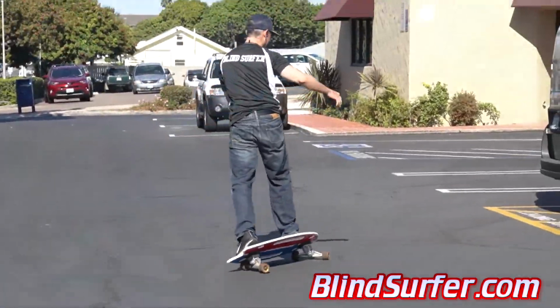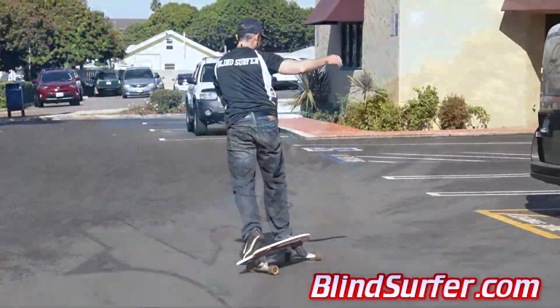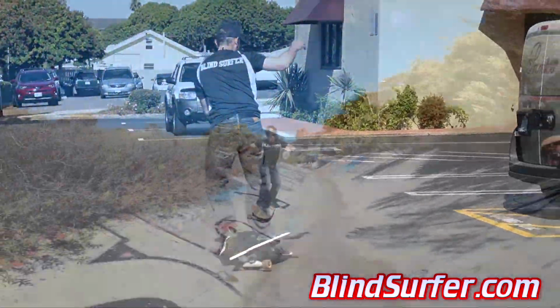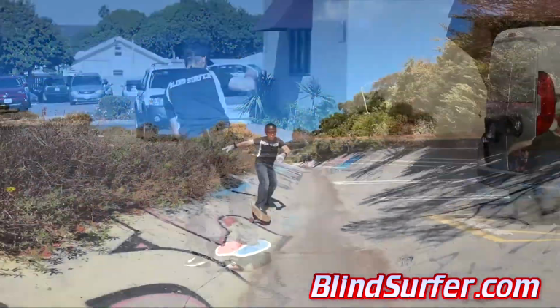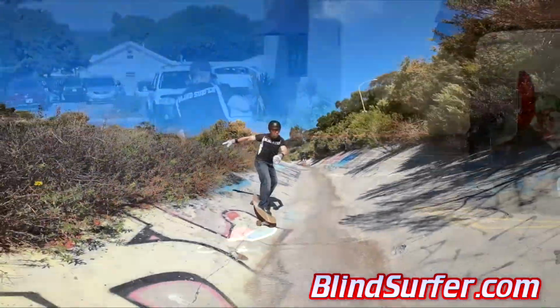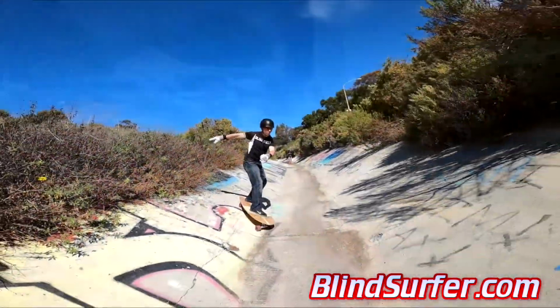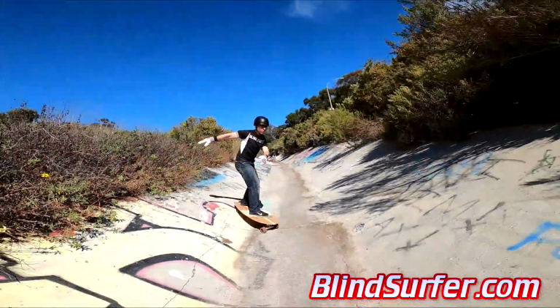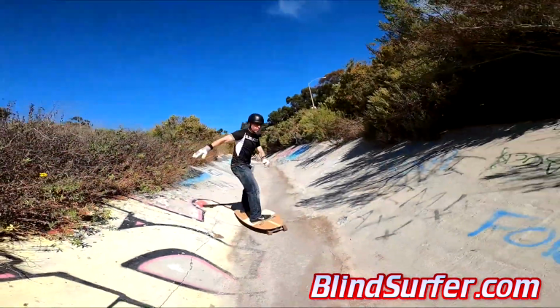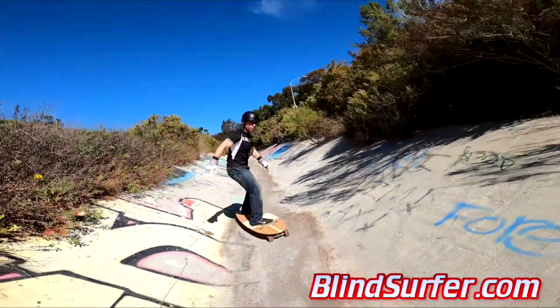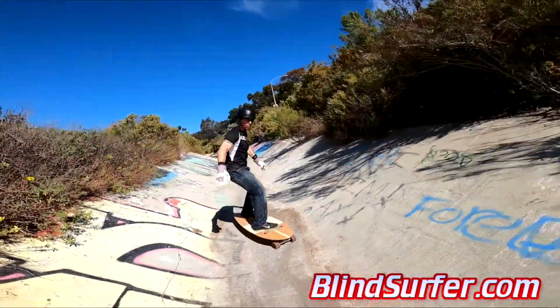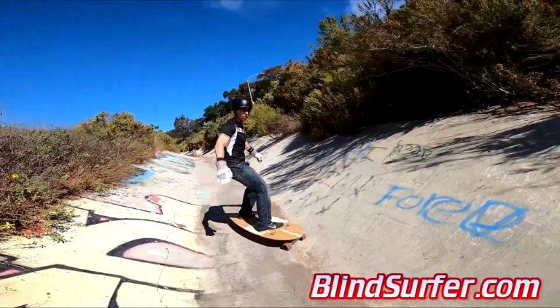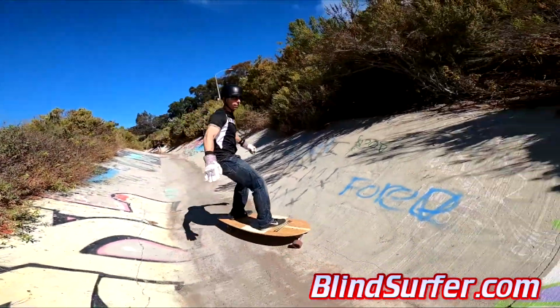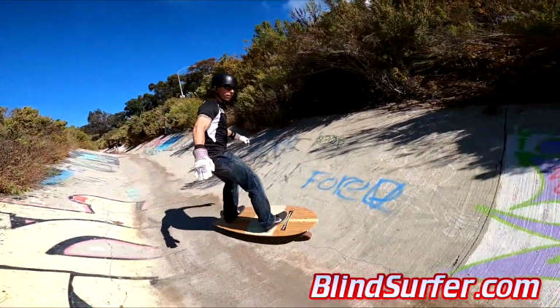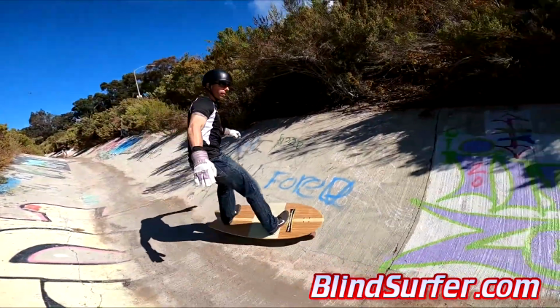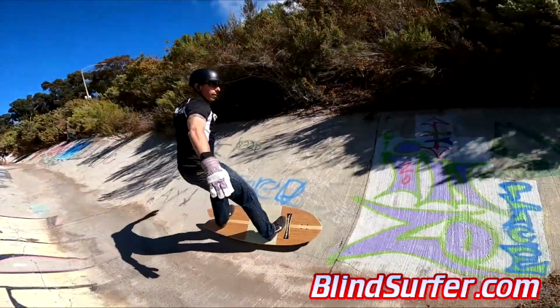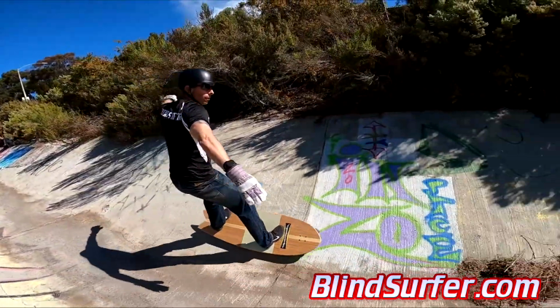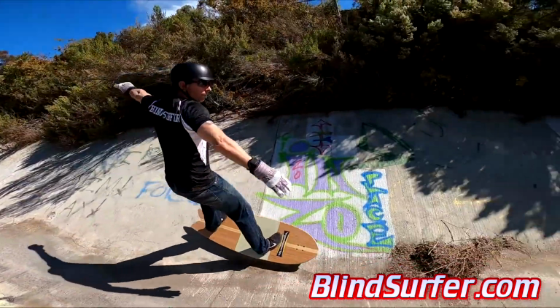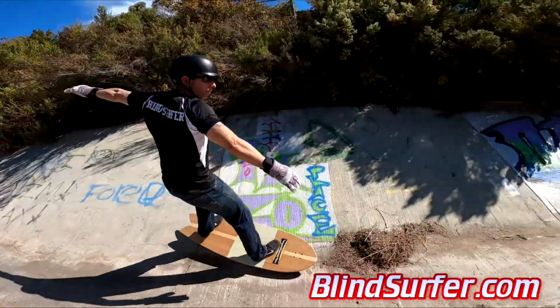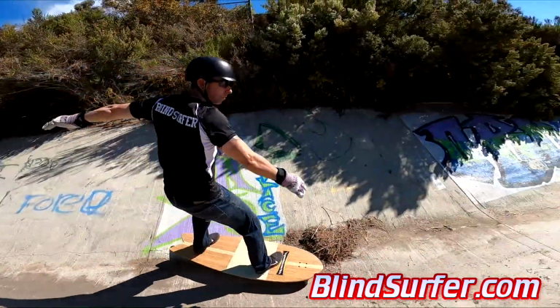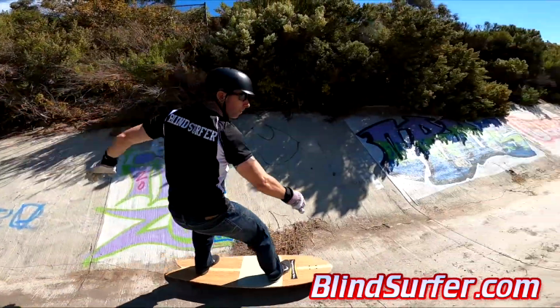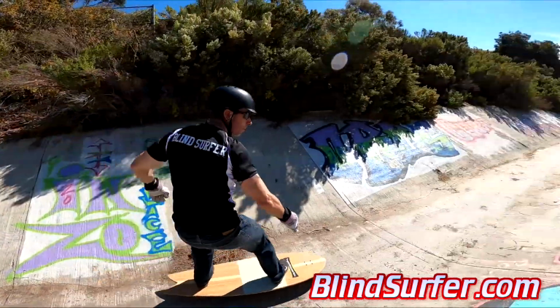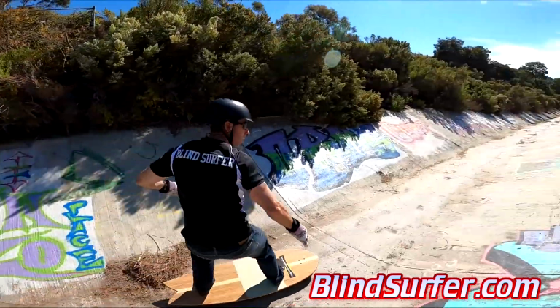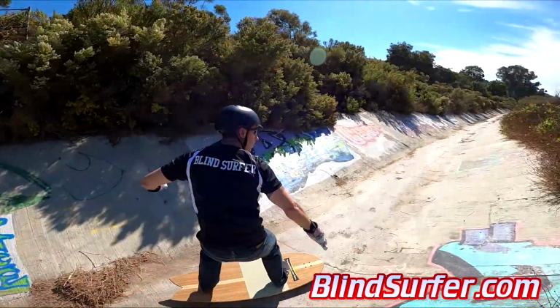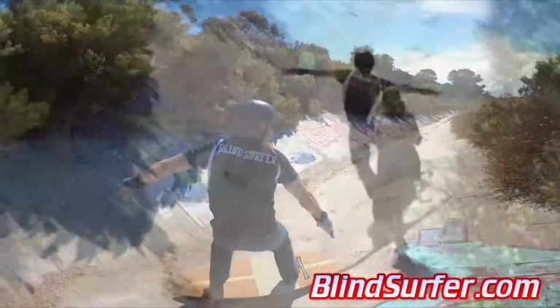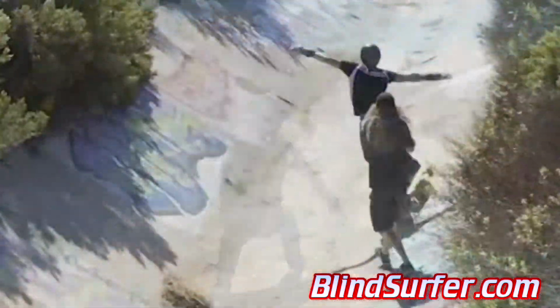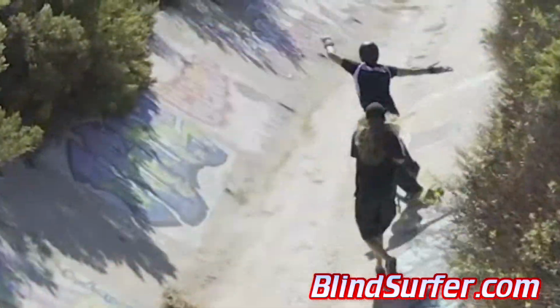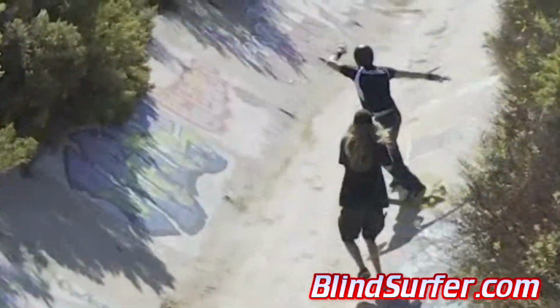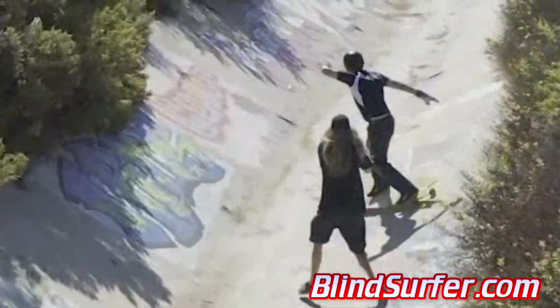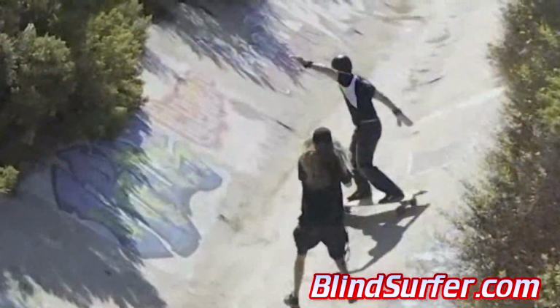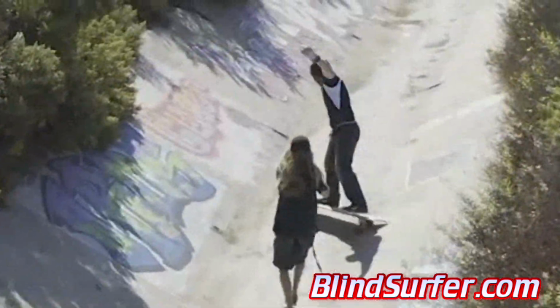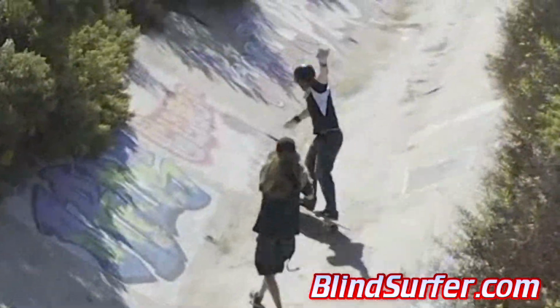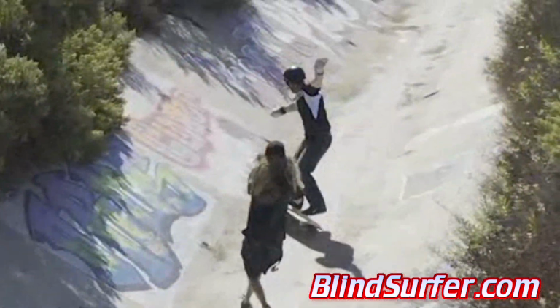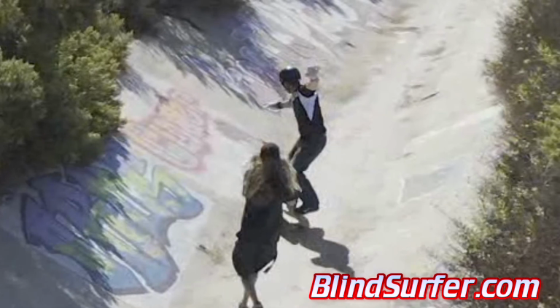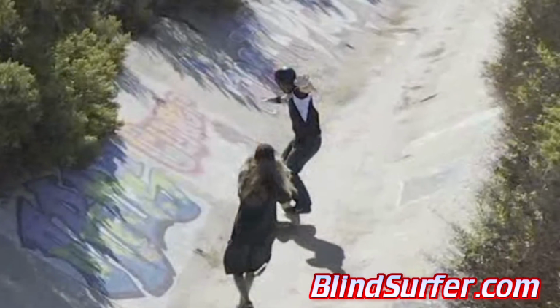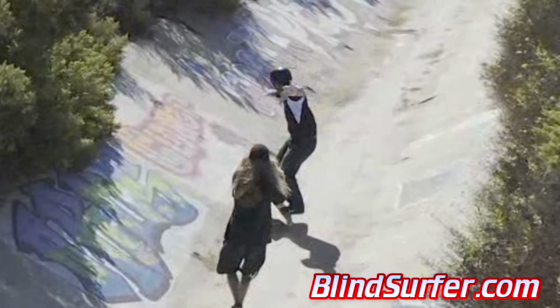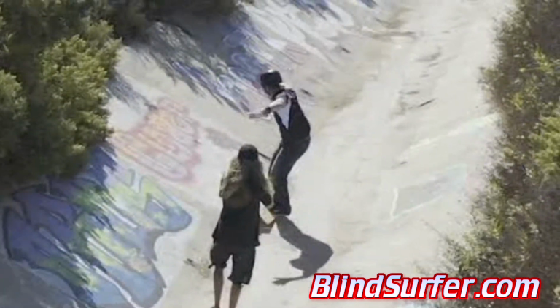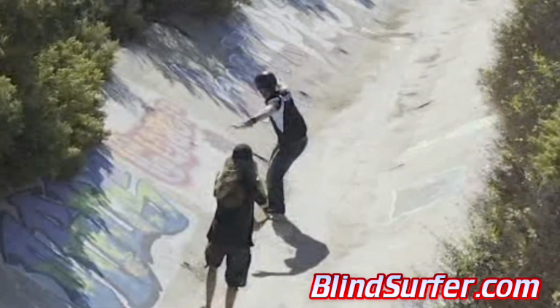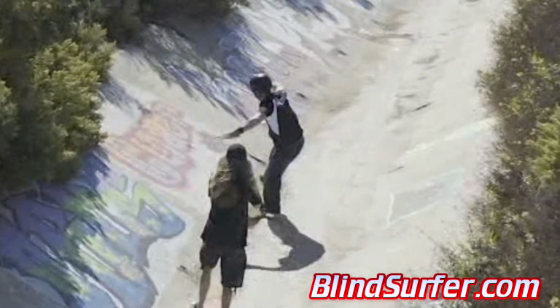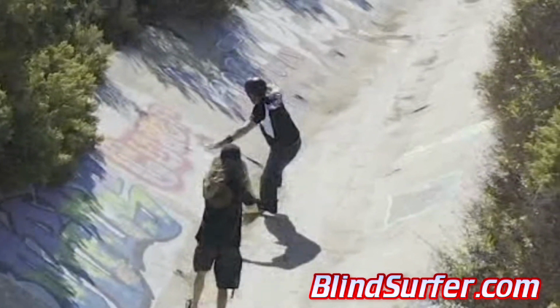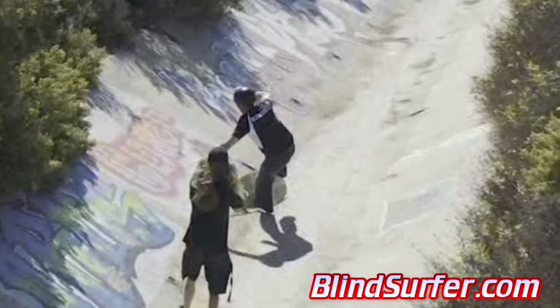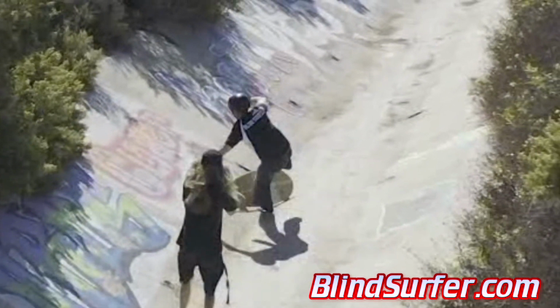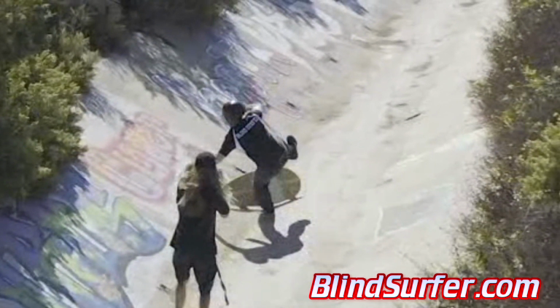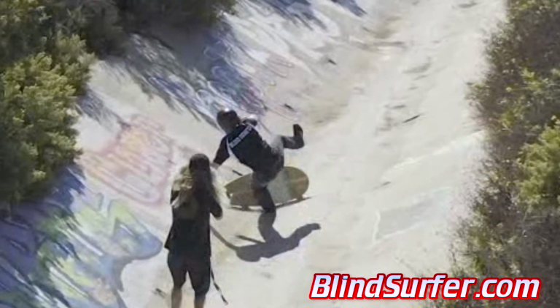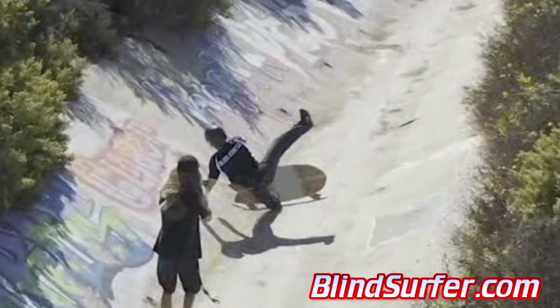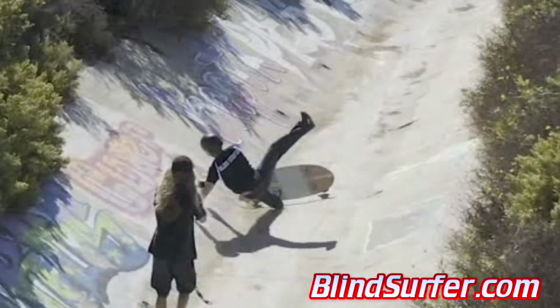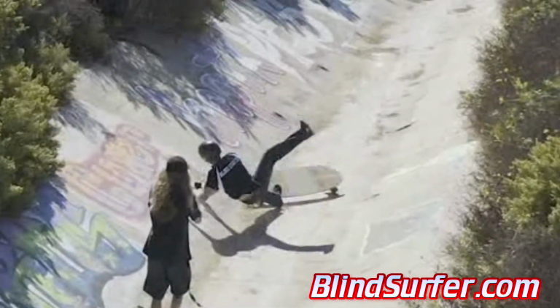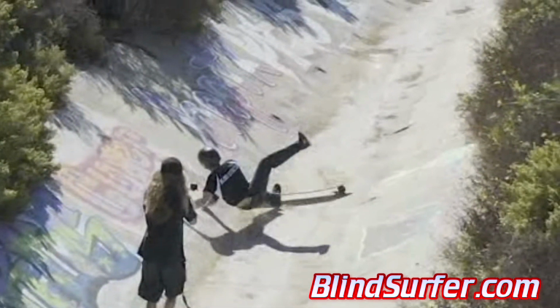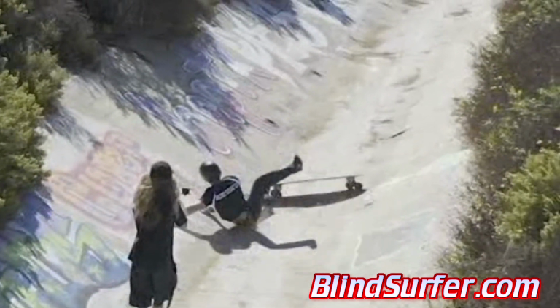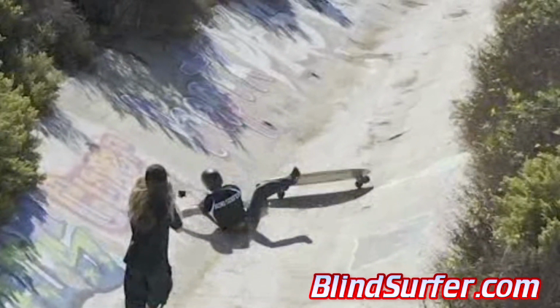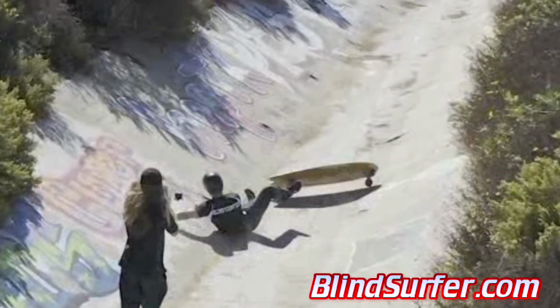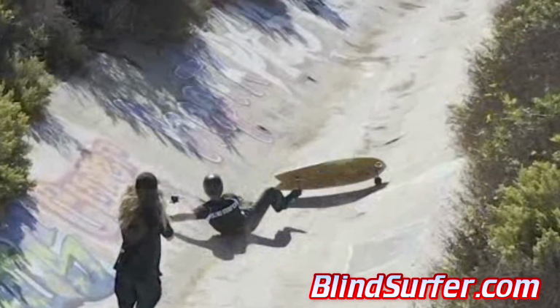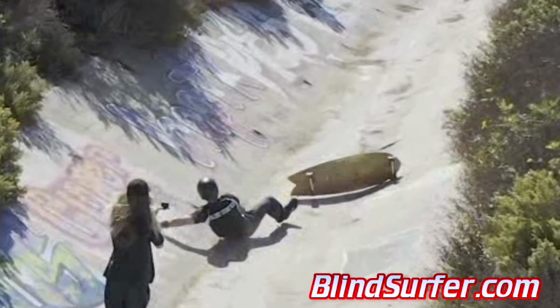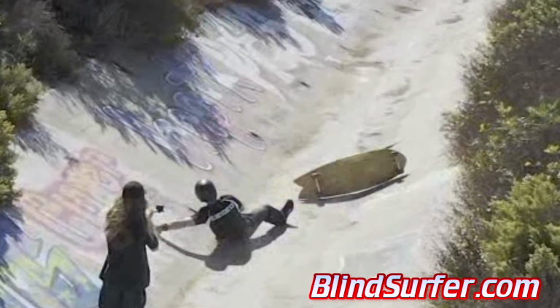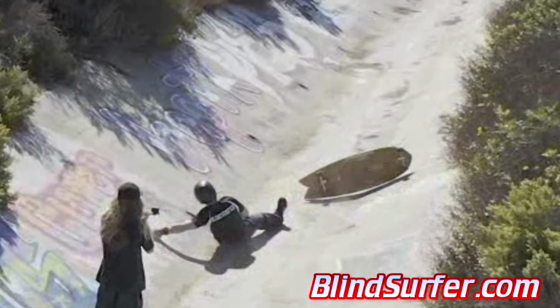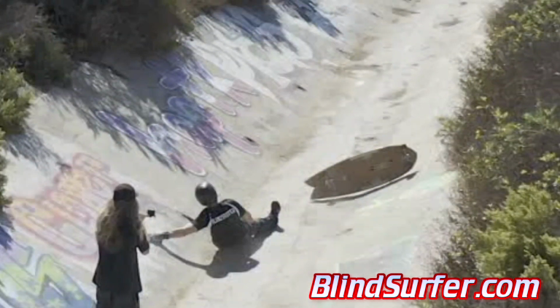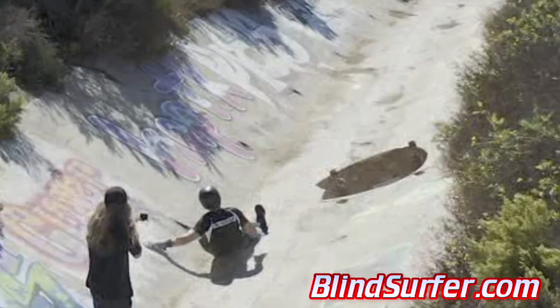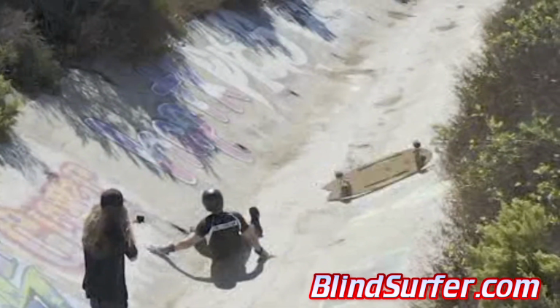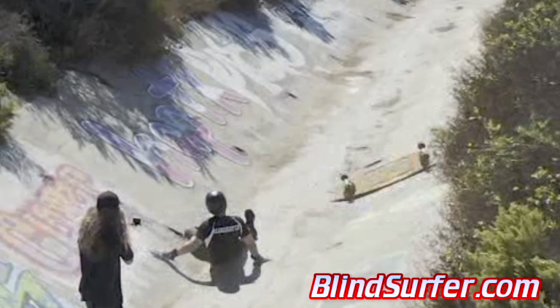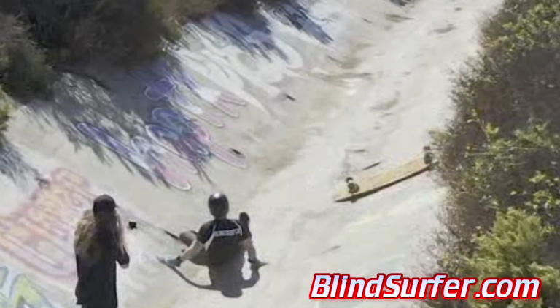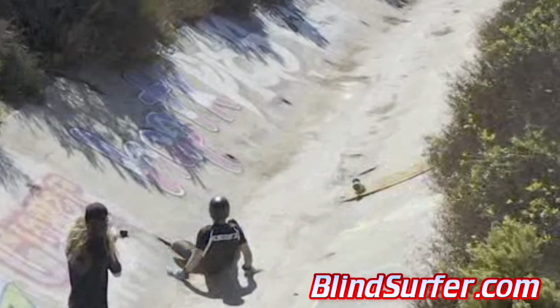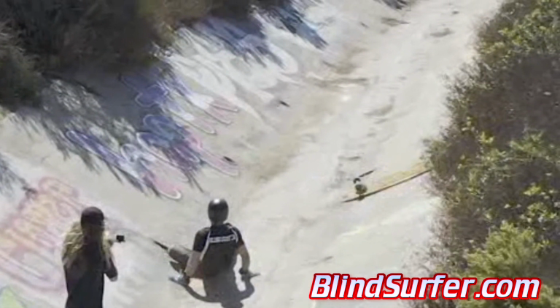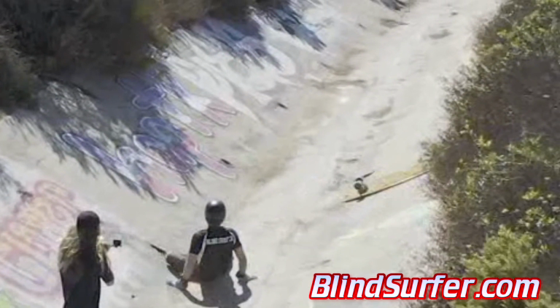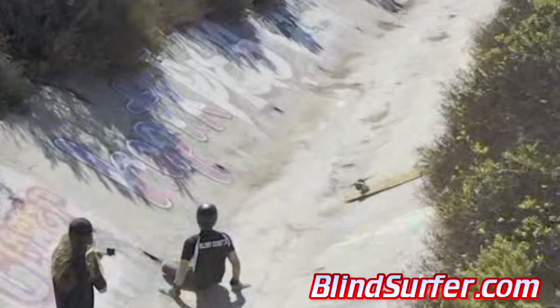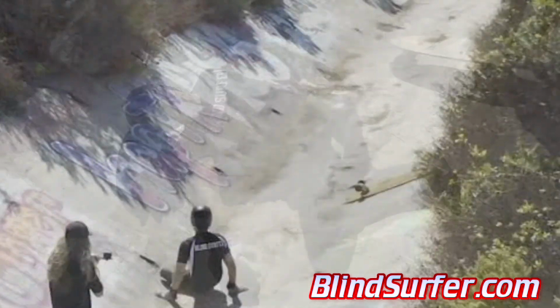Then we're simulating surfing at a drainage ditch and learning that concrete is a harder landing than water. Oh, that's gonna hurt my spine on Tuesday.